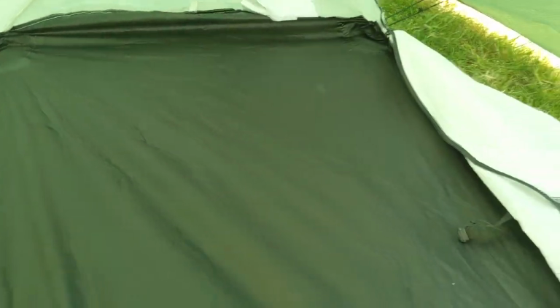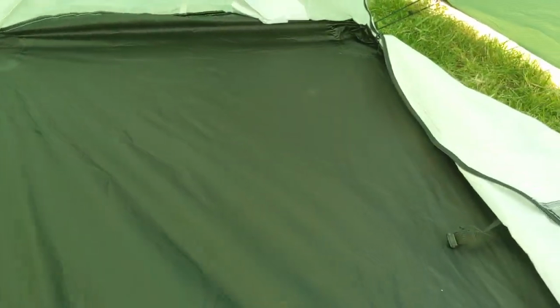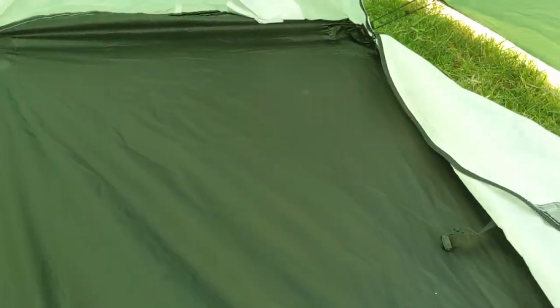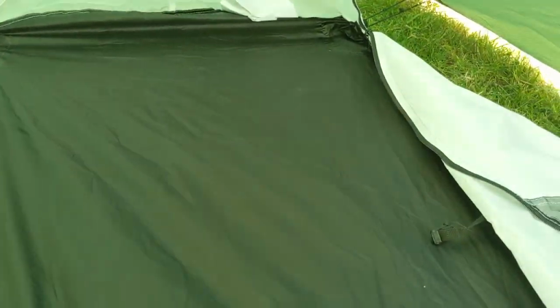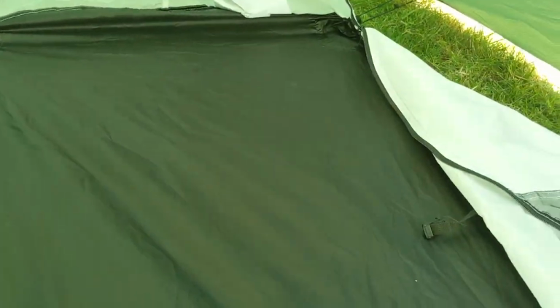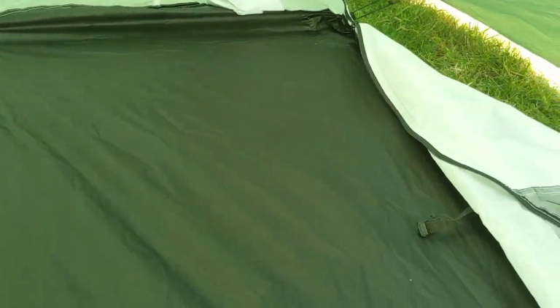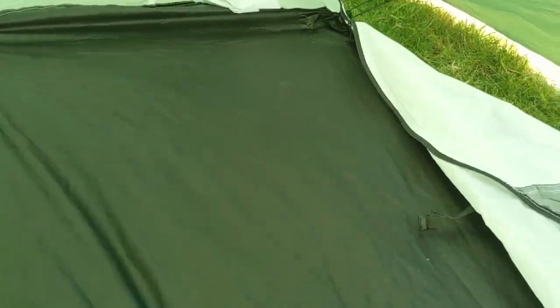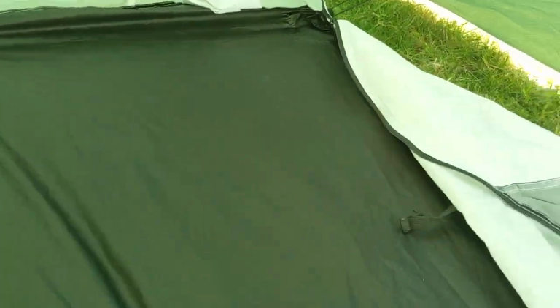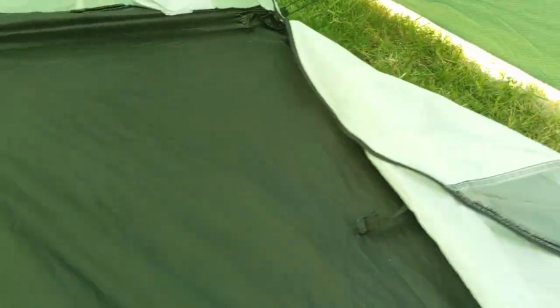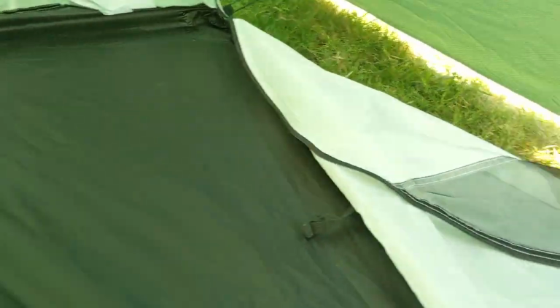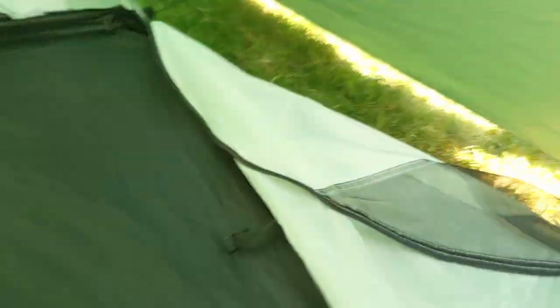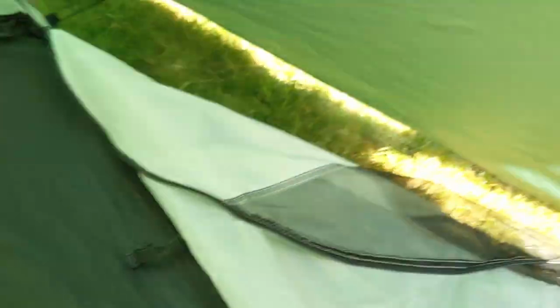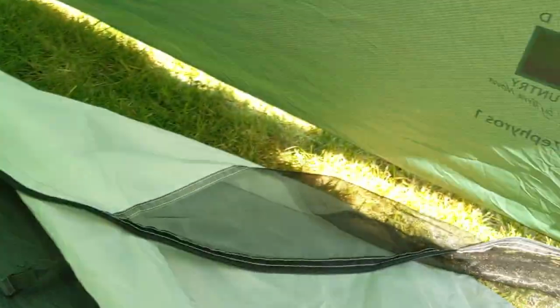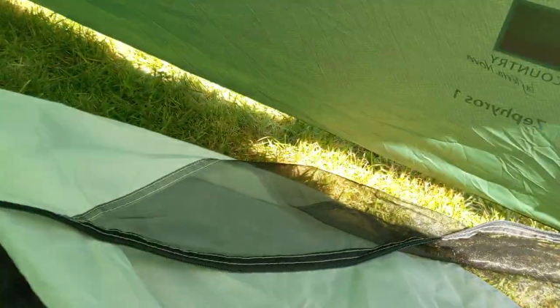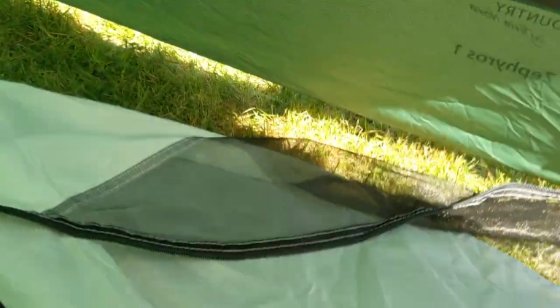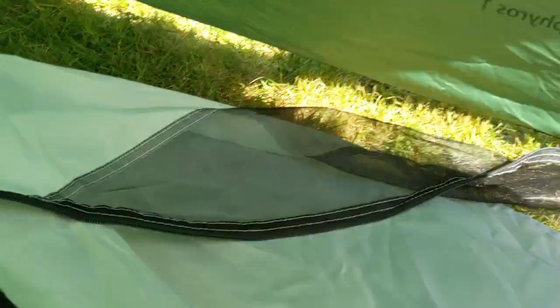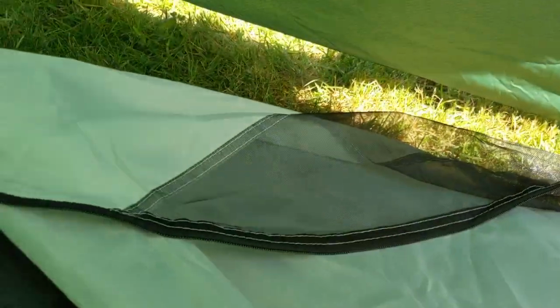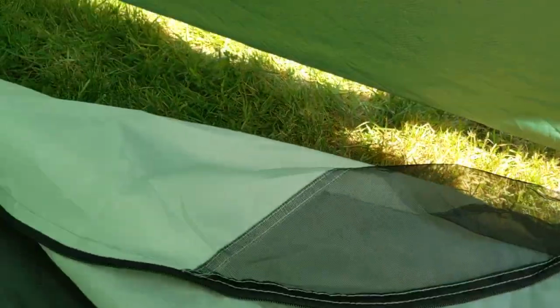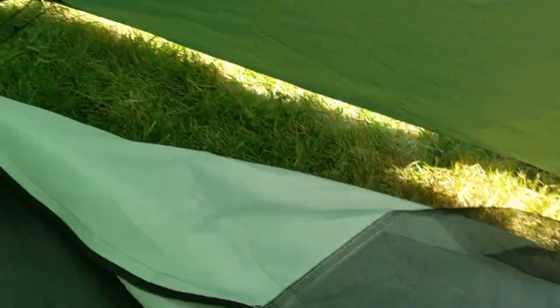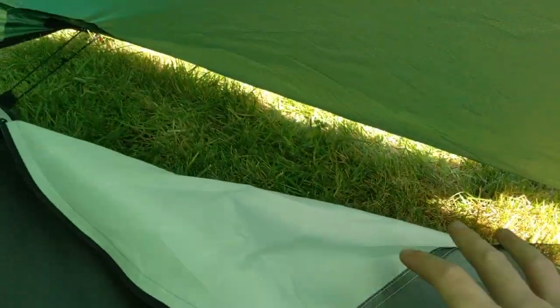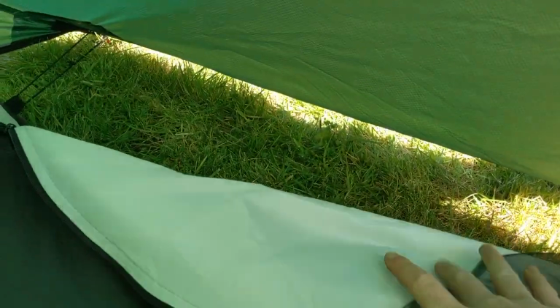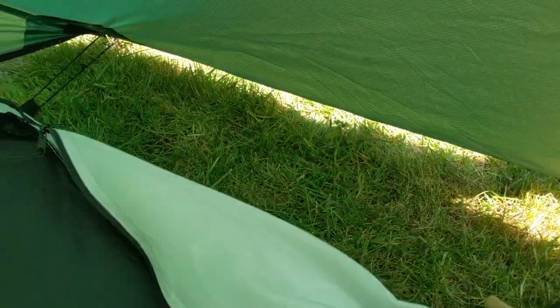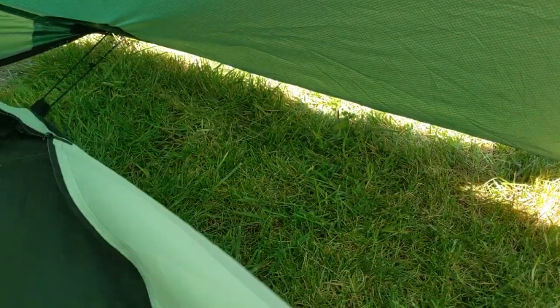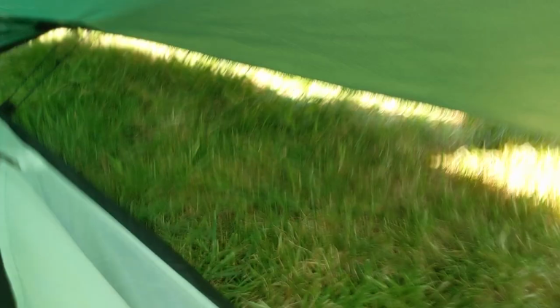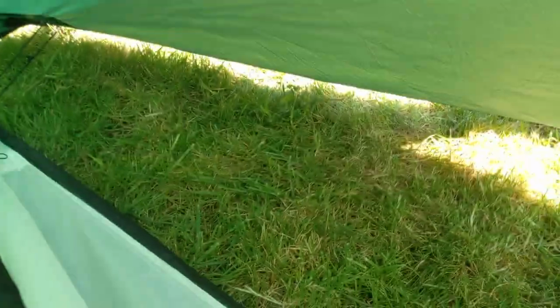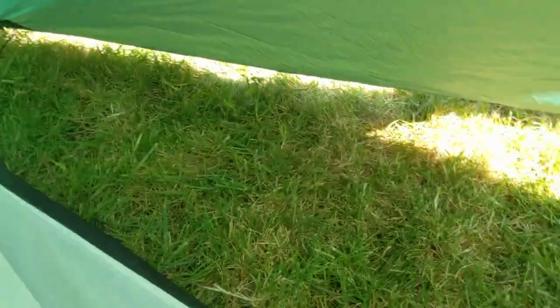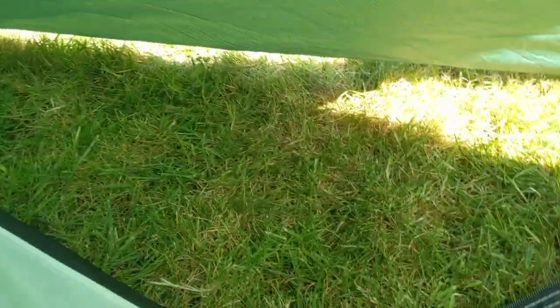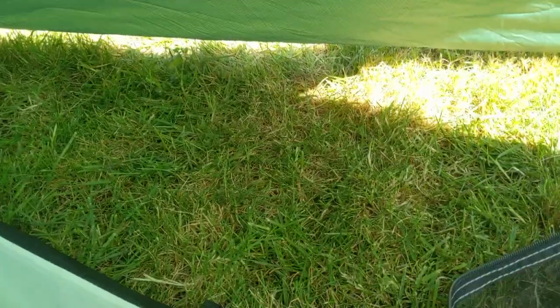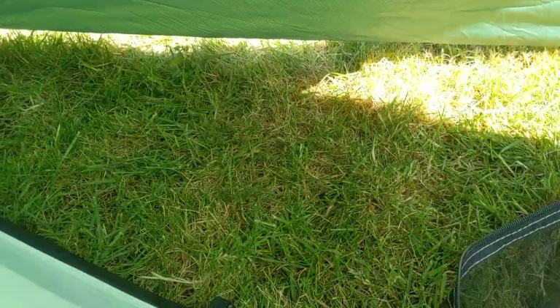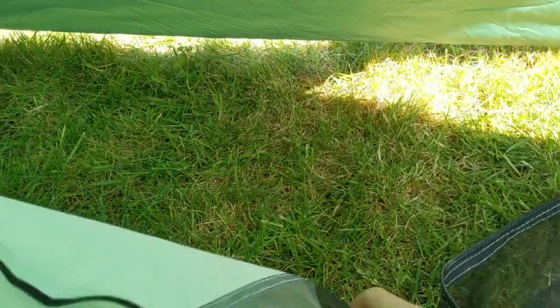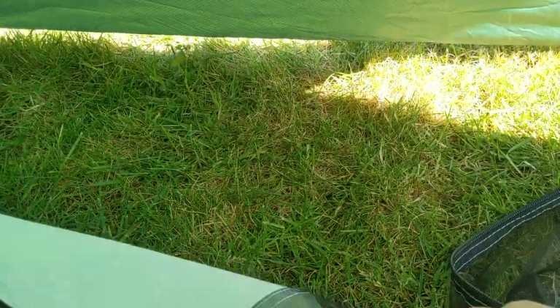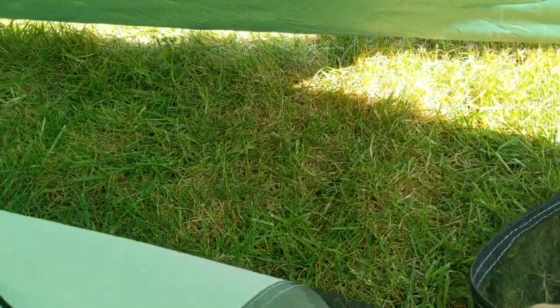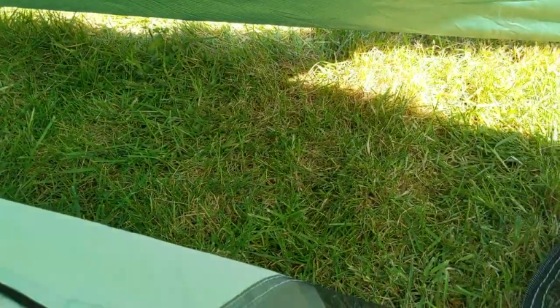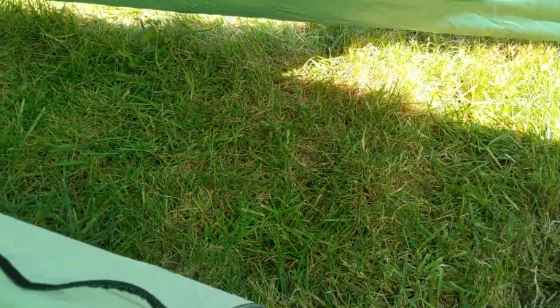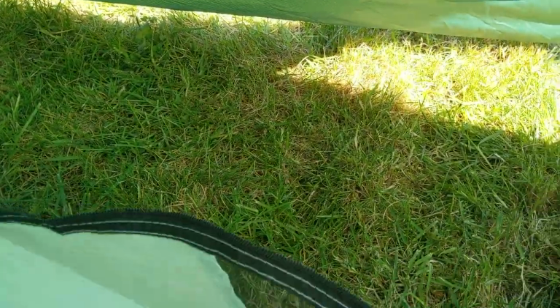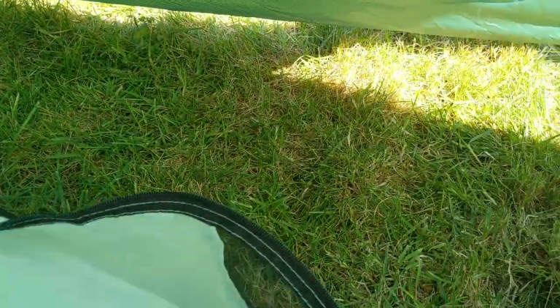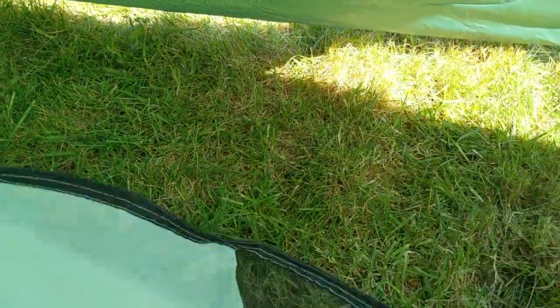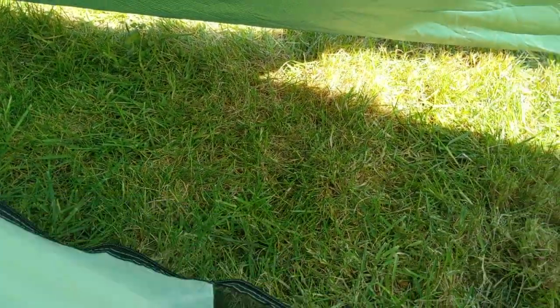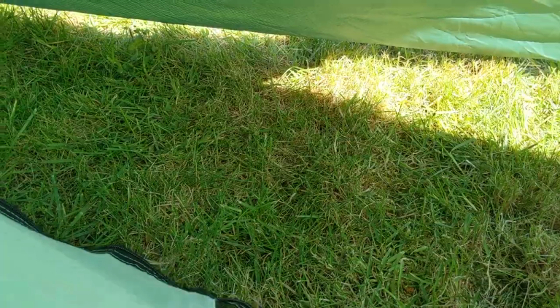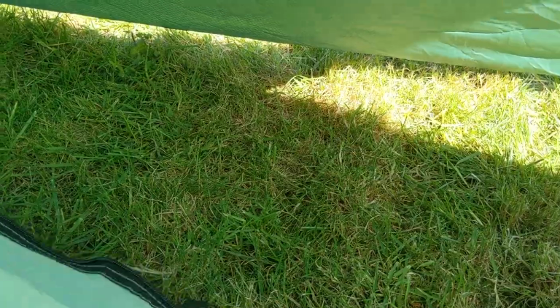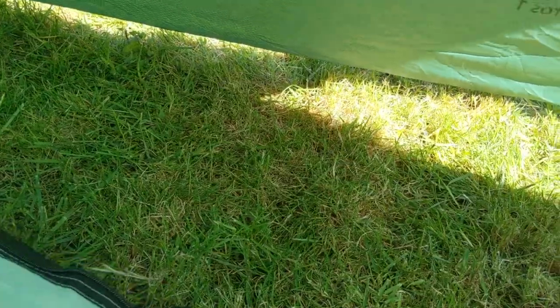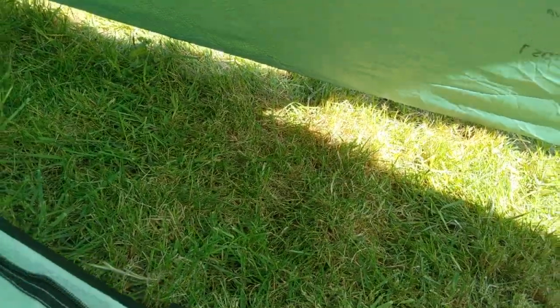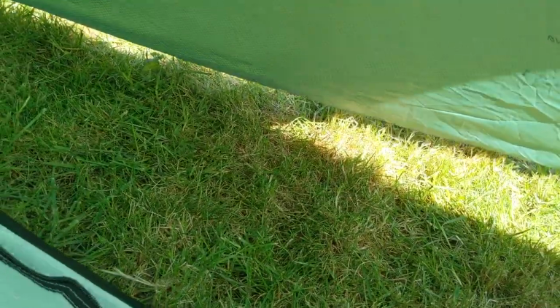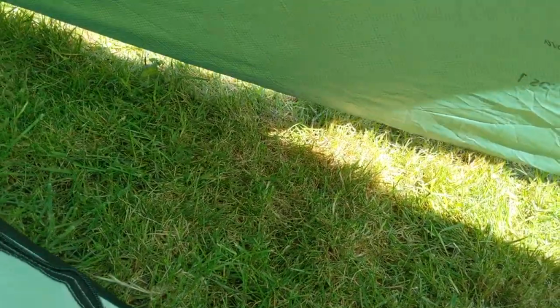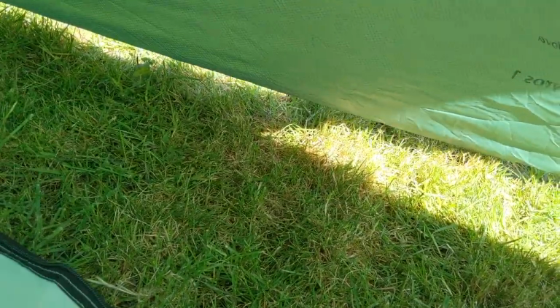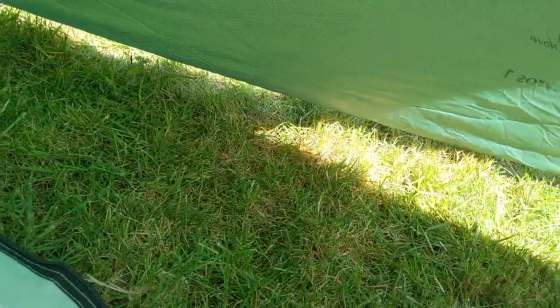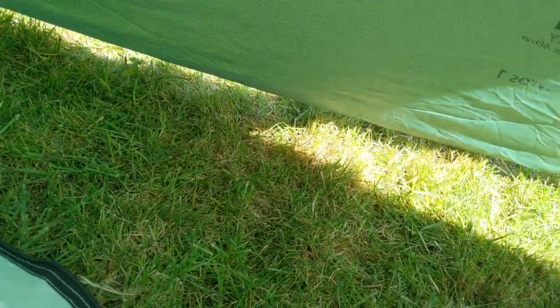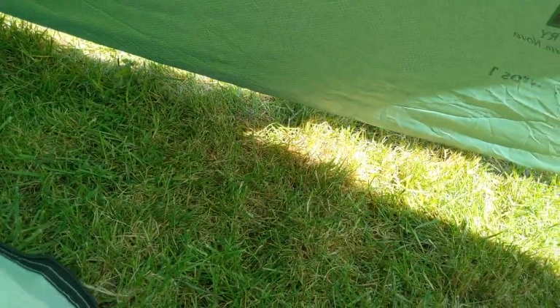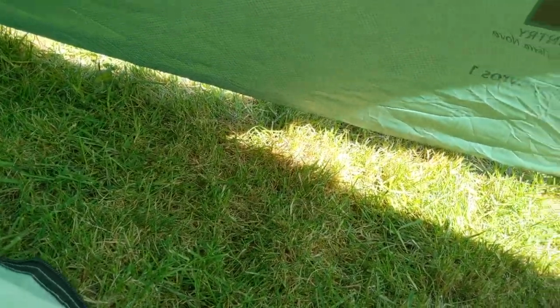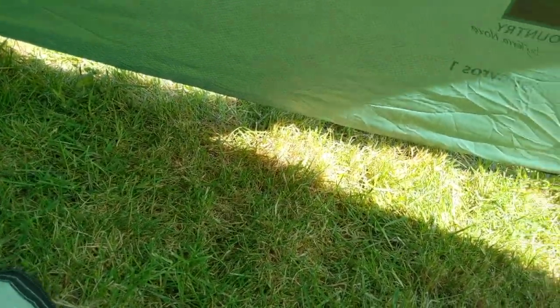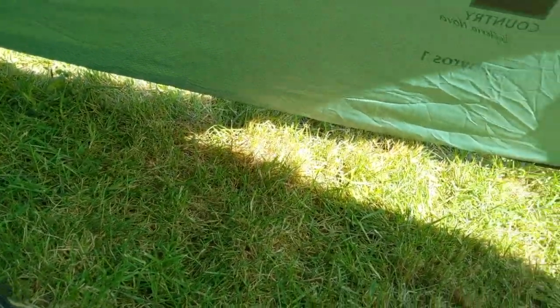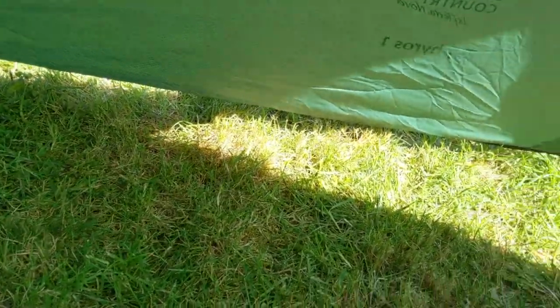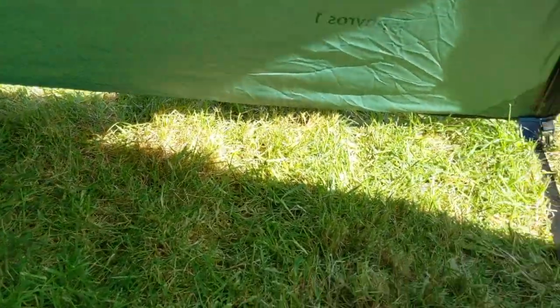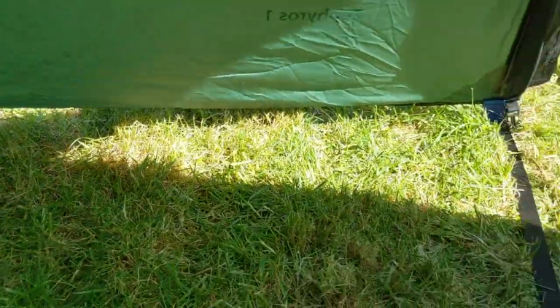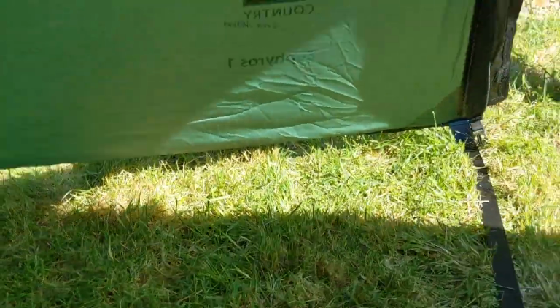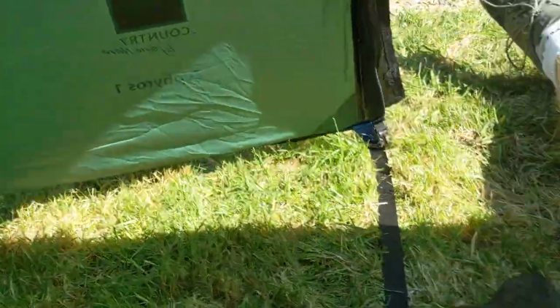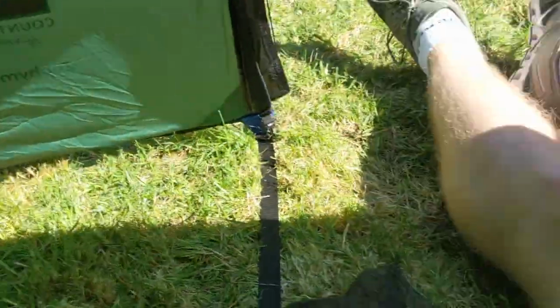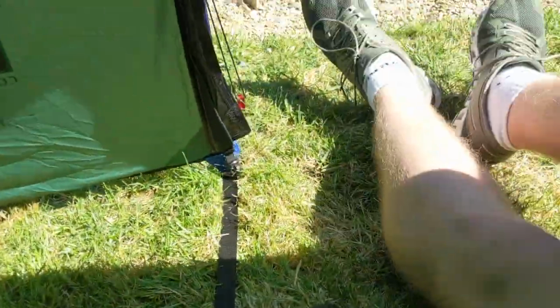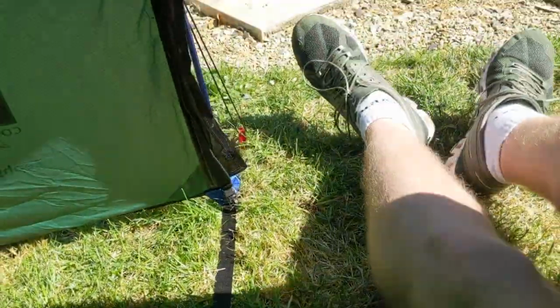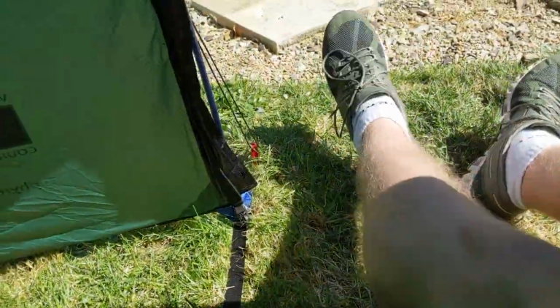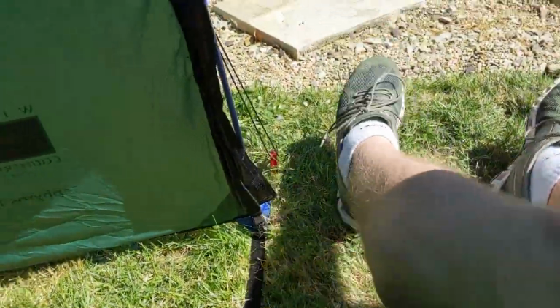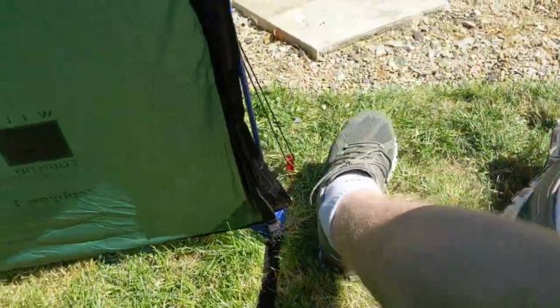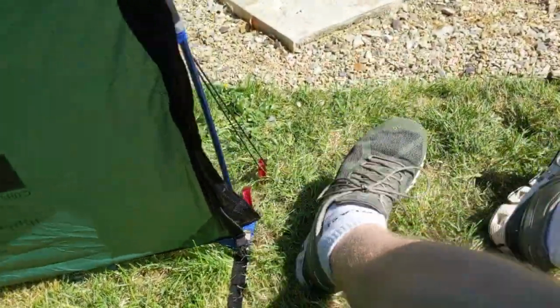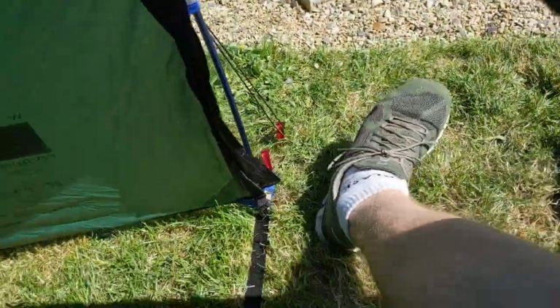And obviously as always, that's the kind of sacrifice you make with lightweight gear.